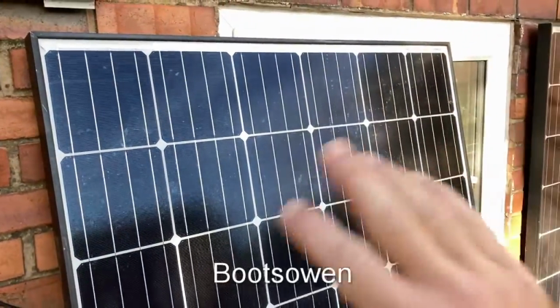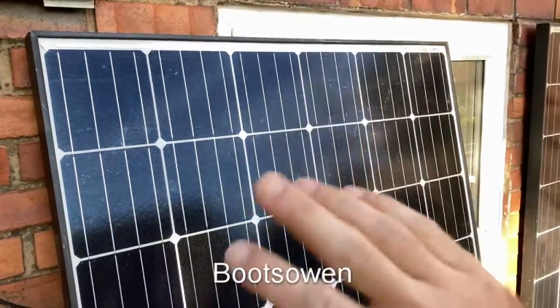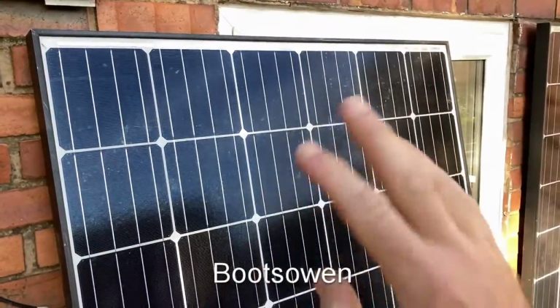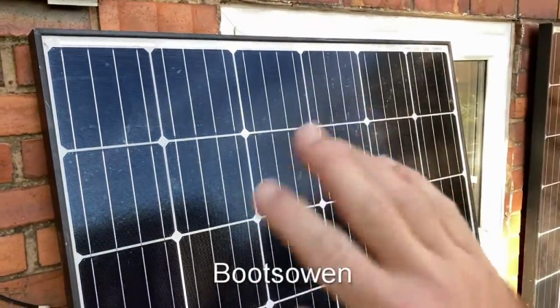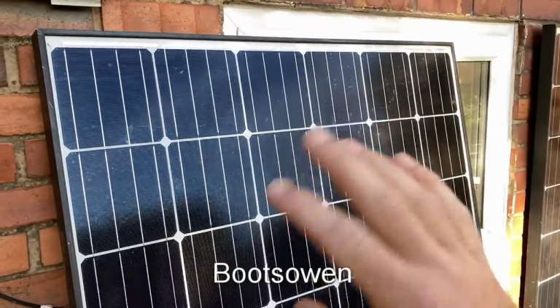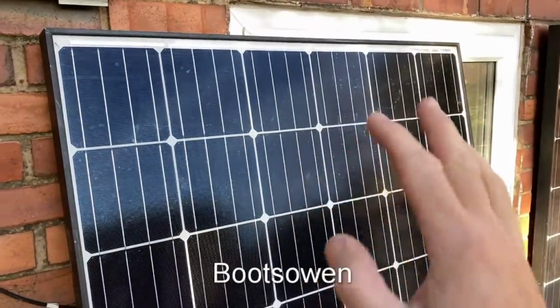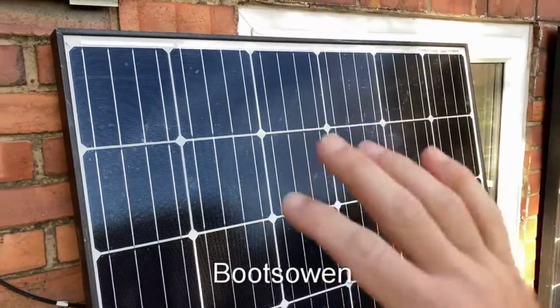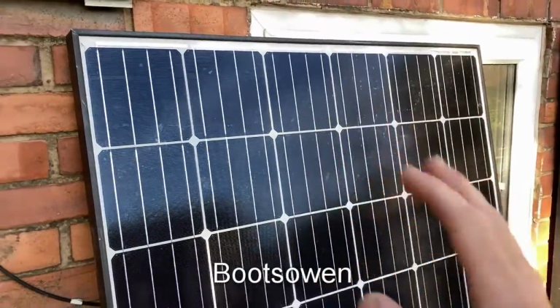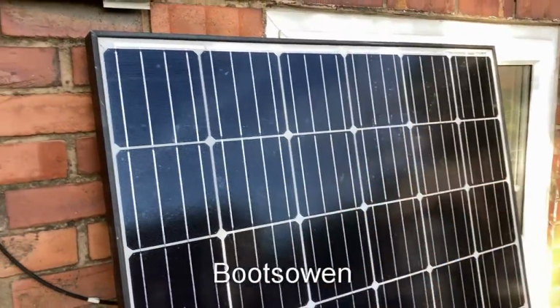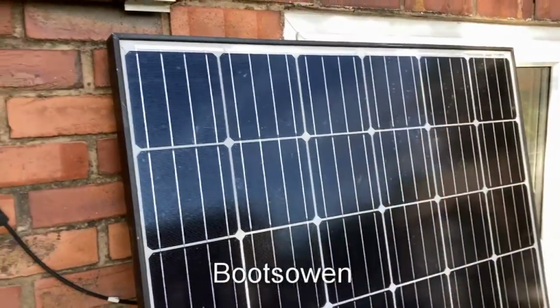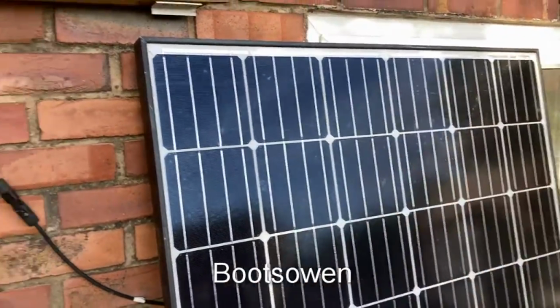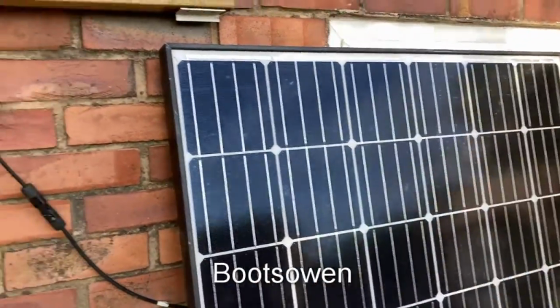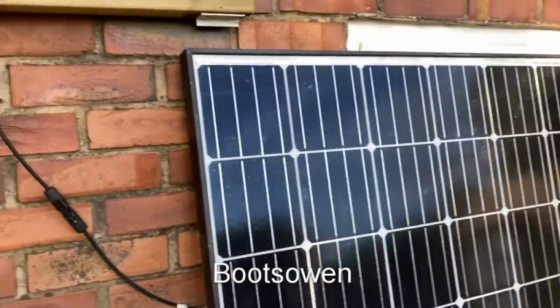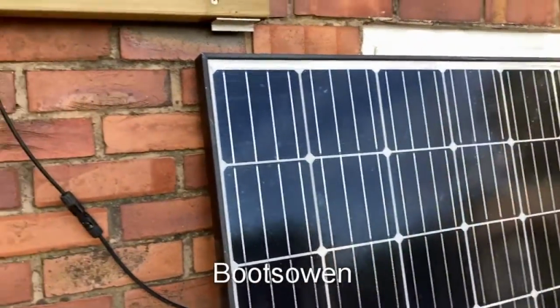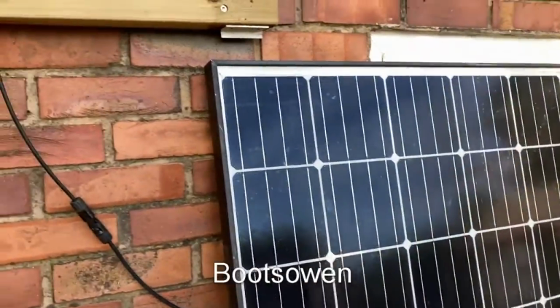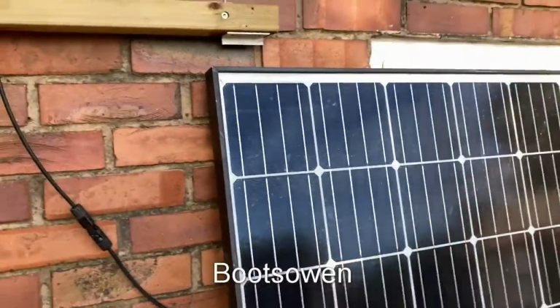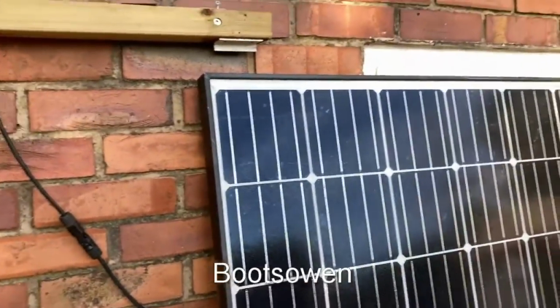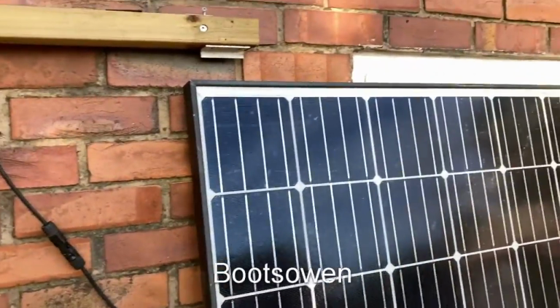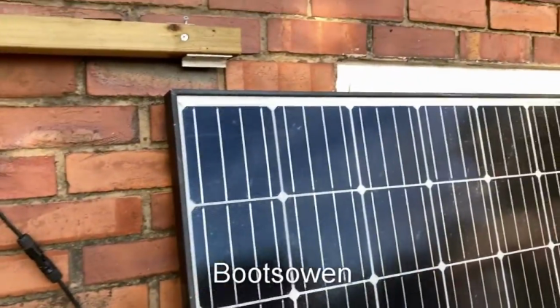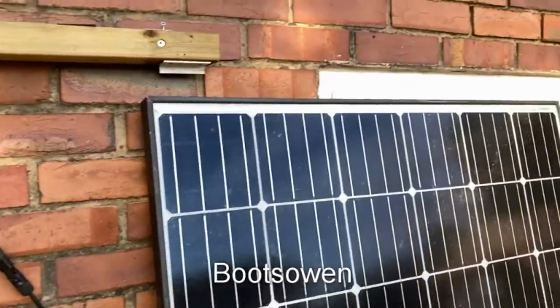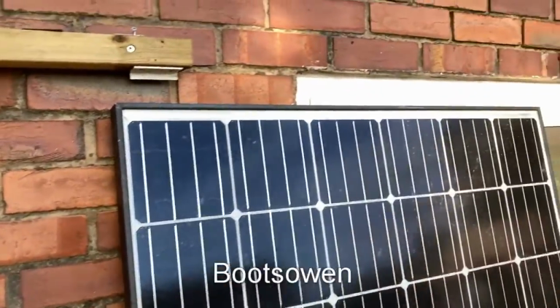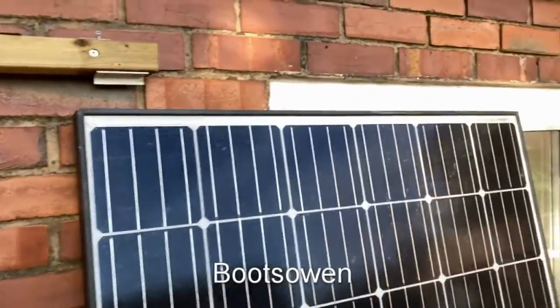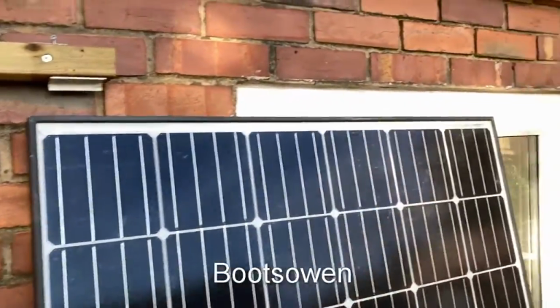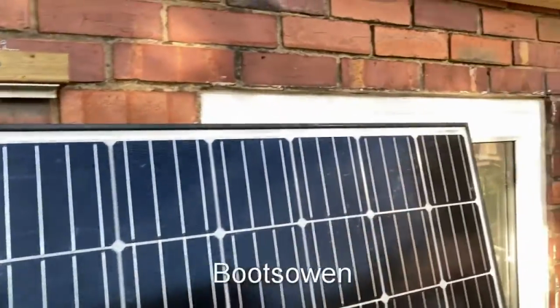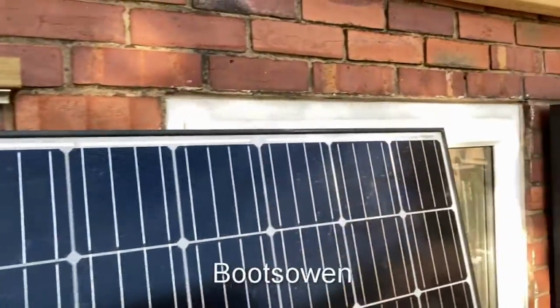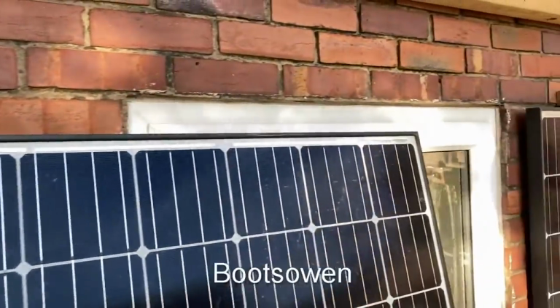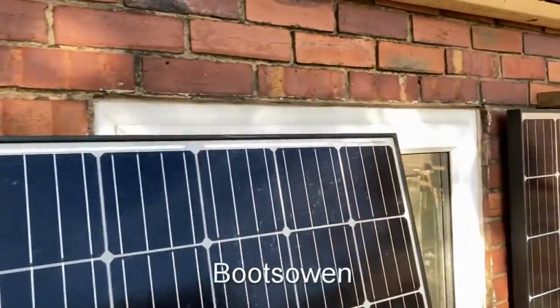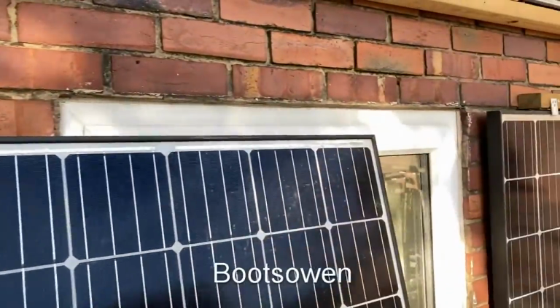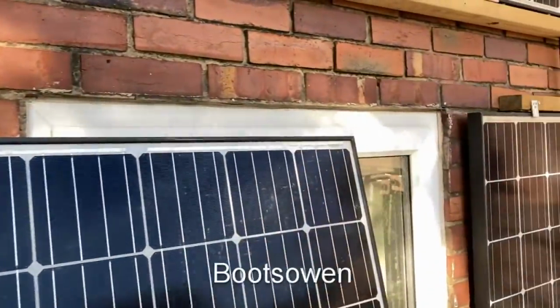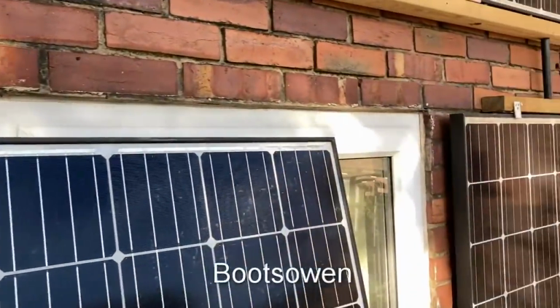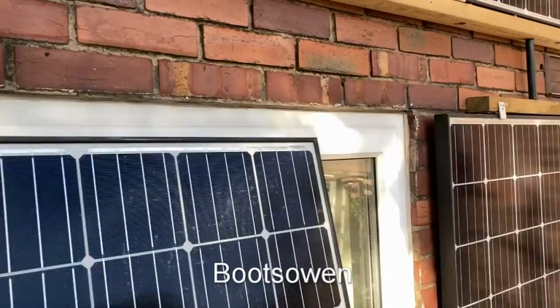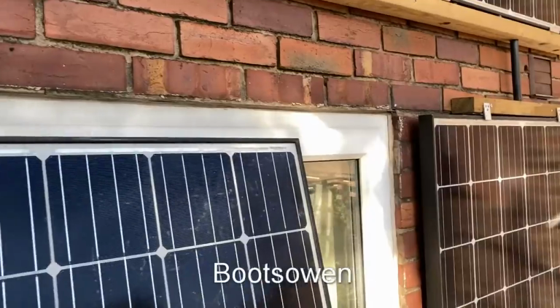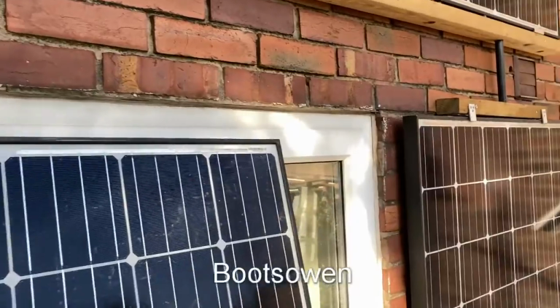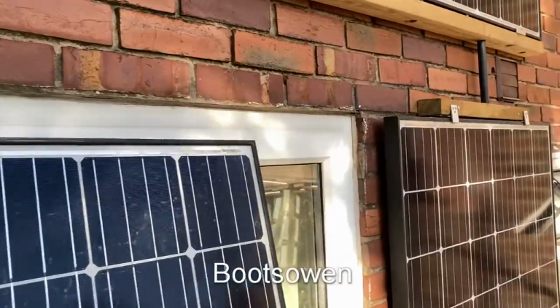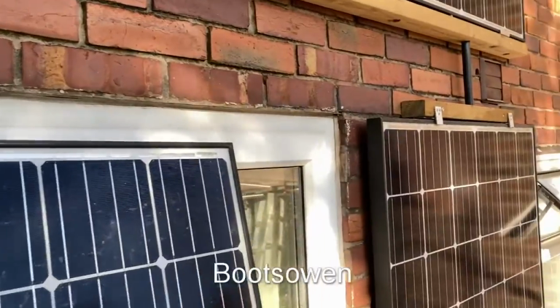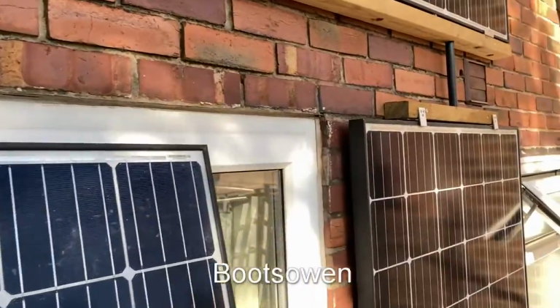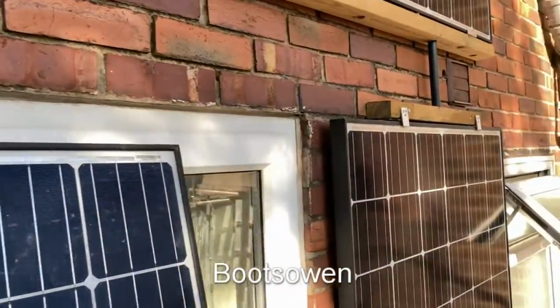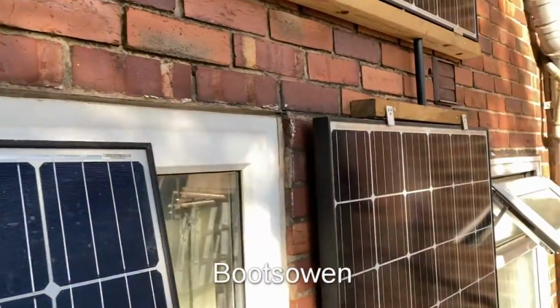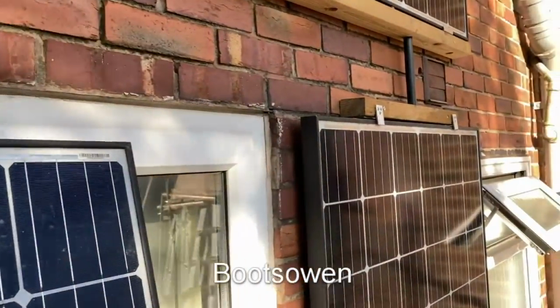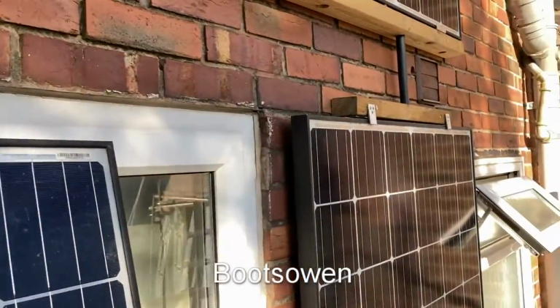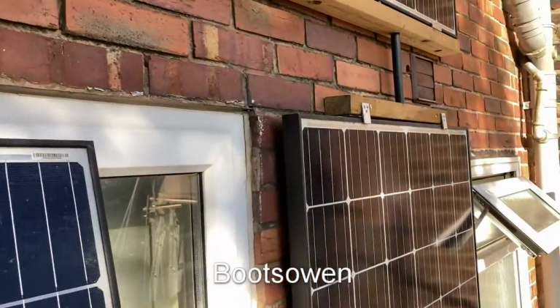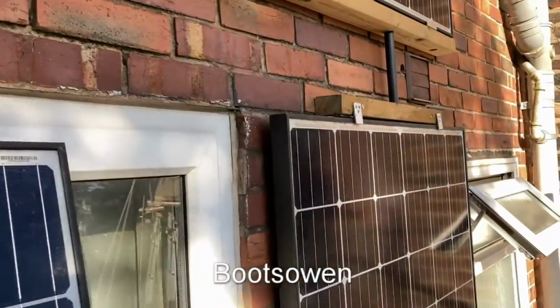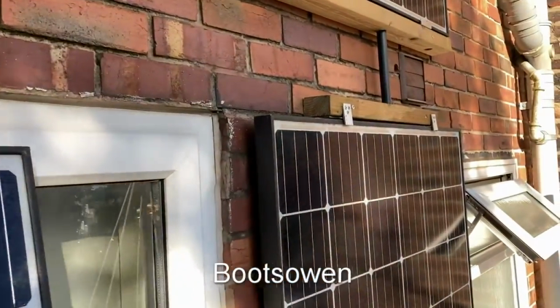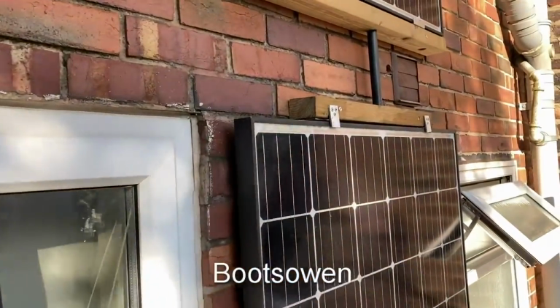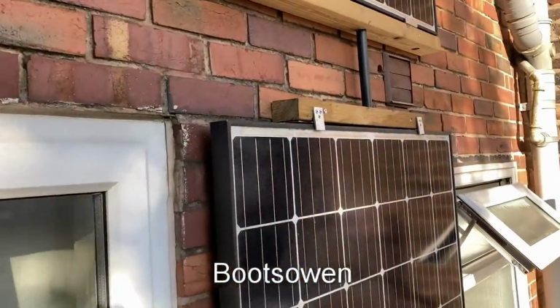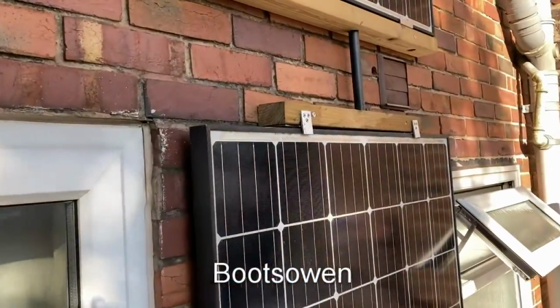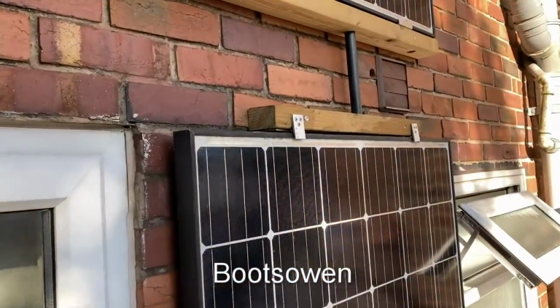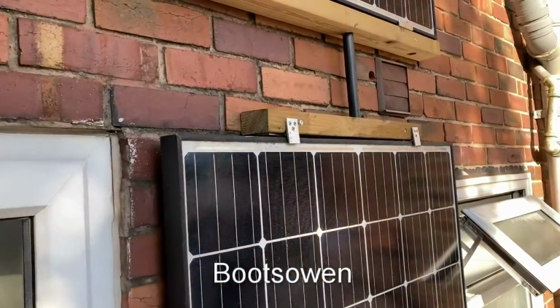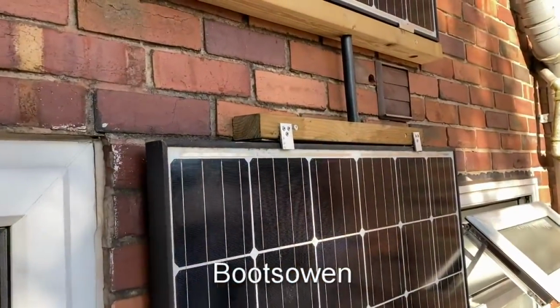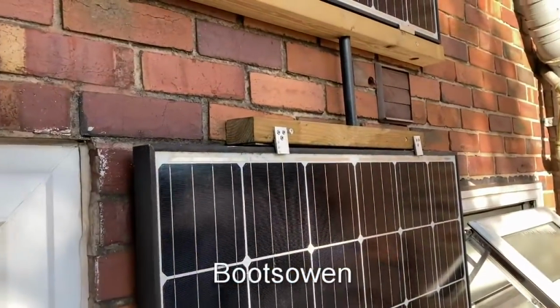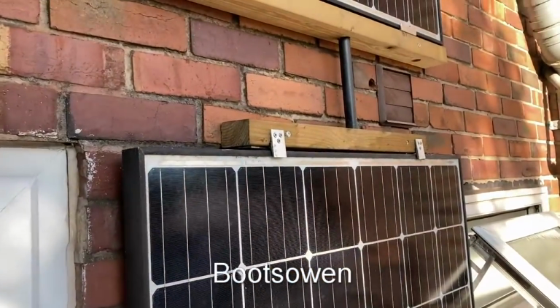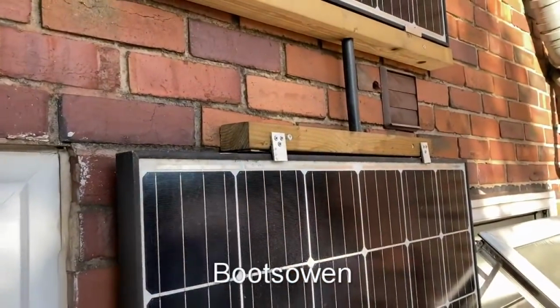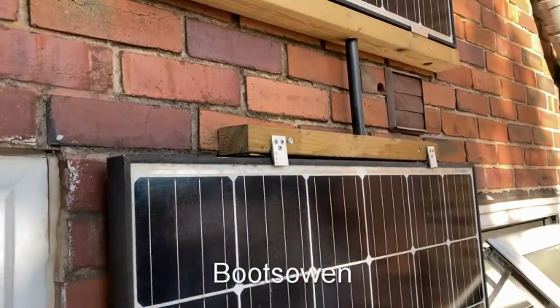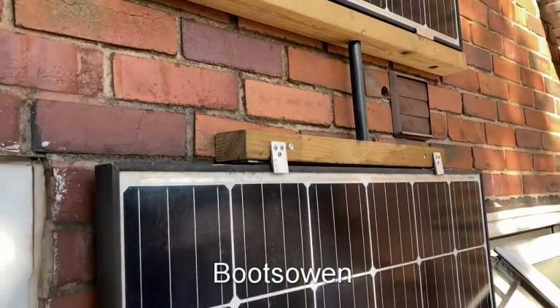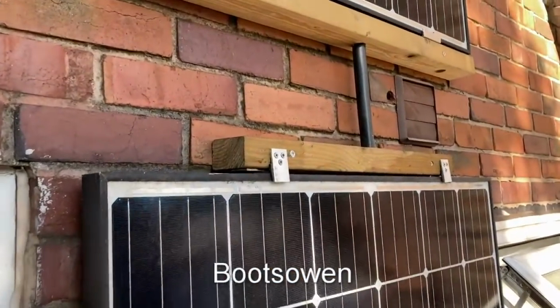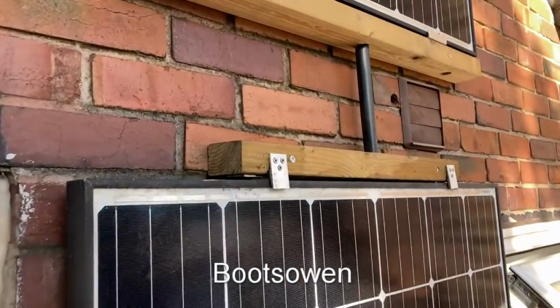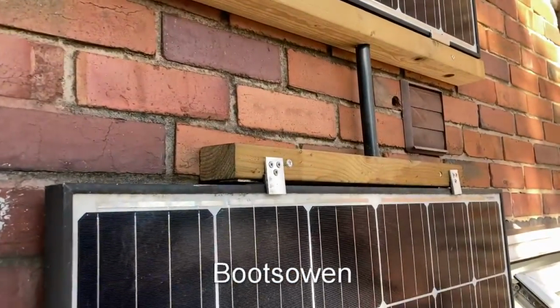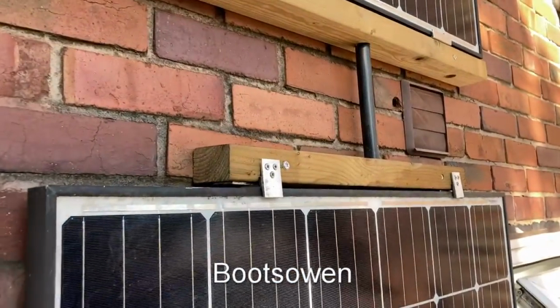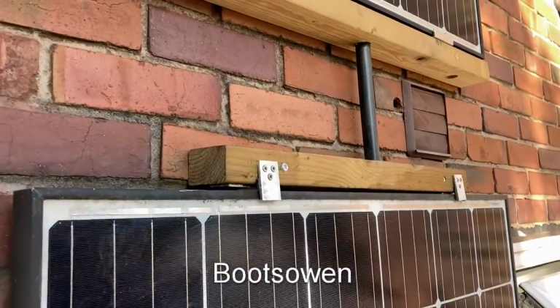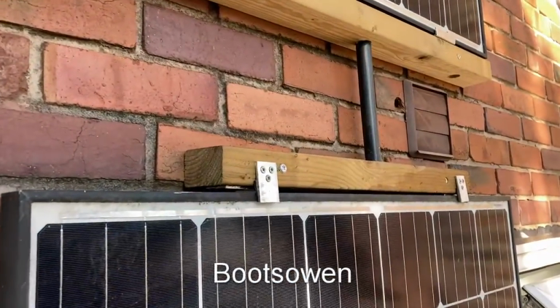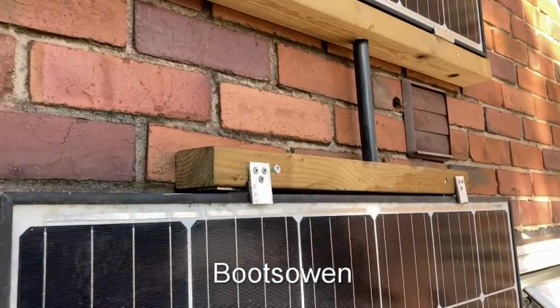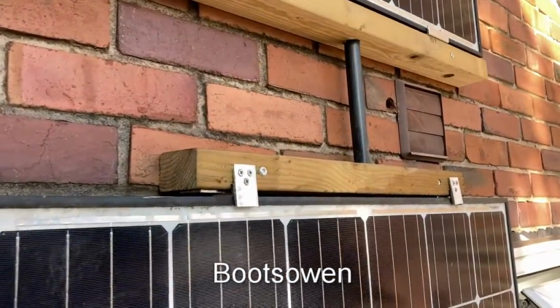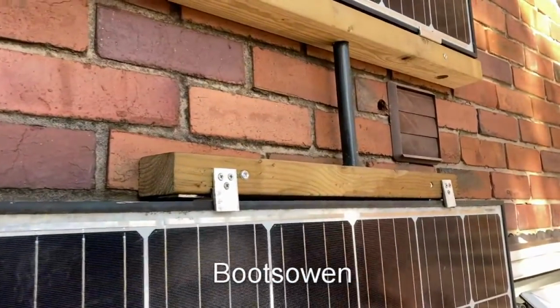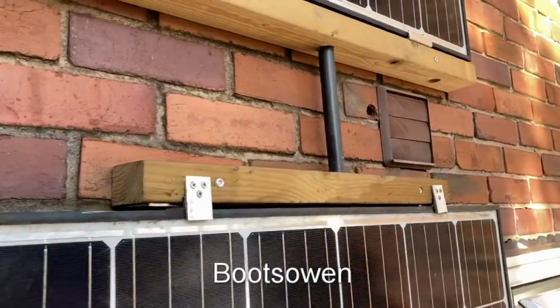Hey there, BootsOwn here. I'm just putting the finishing touches on these panels before I connect them to my solar system.